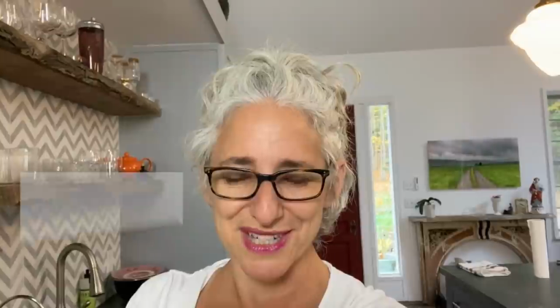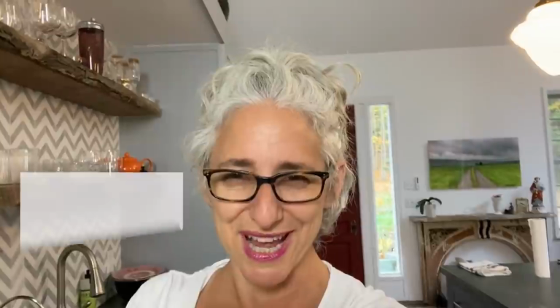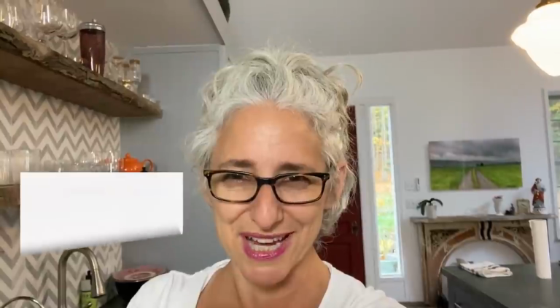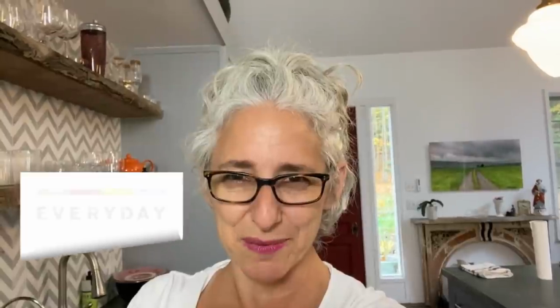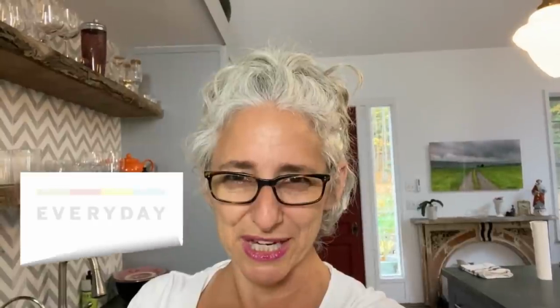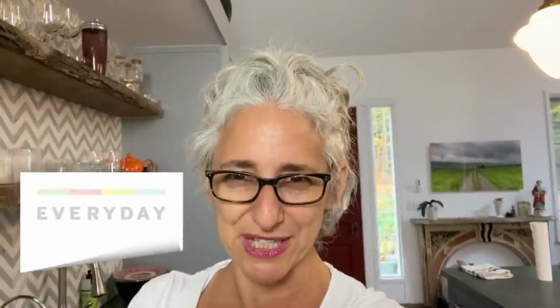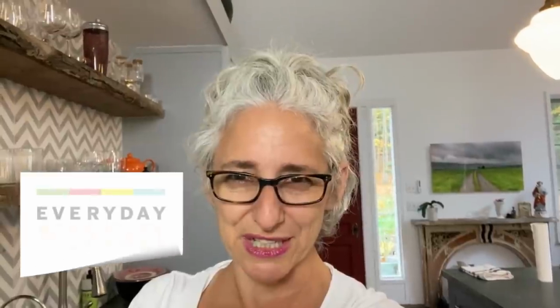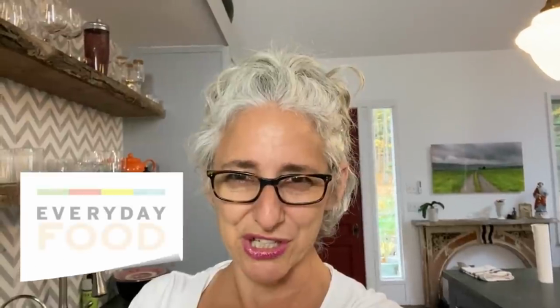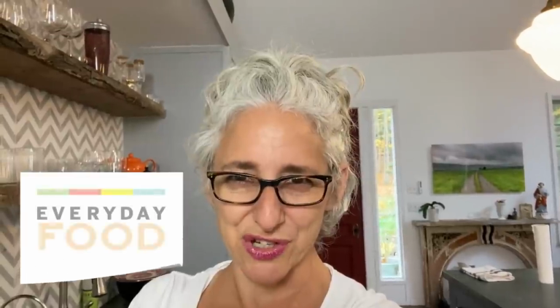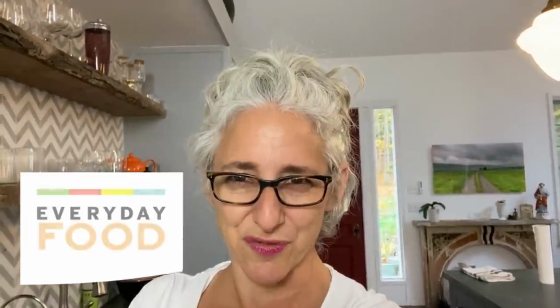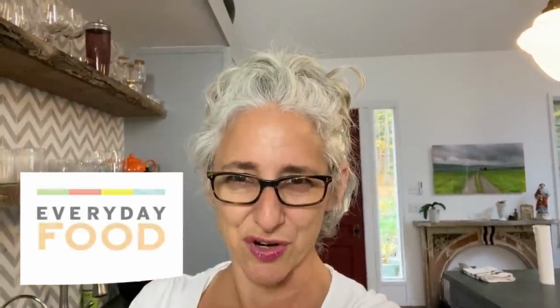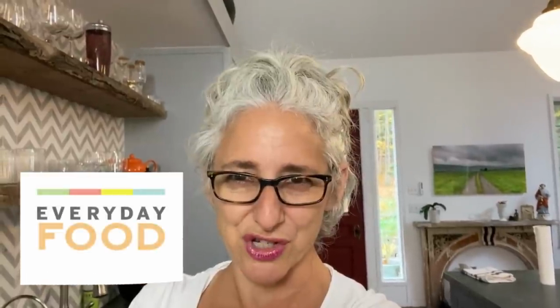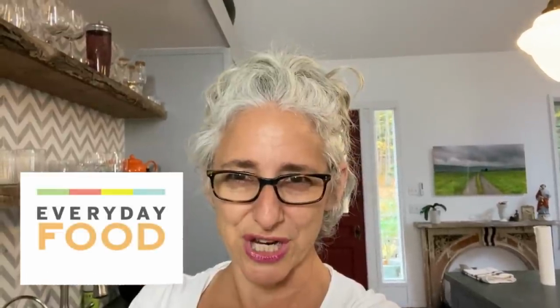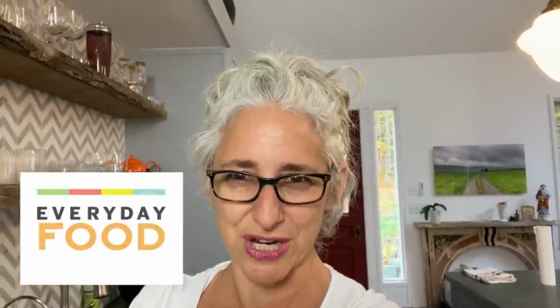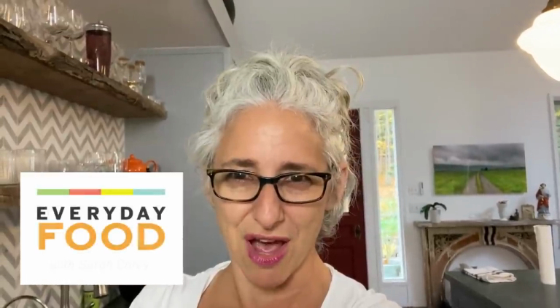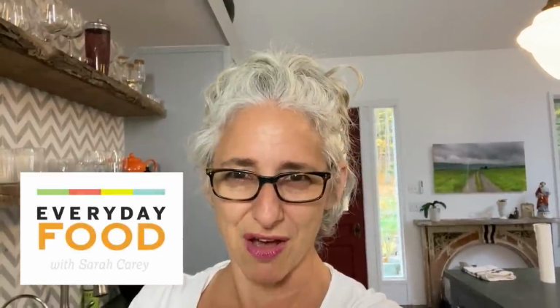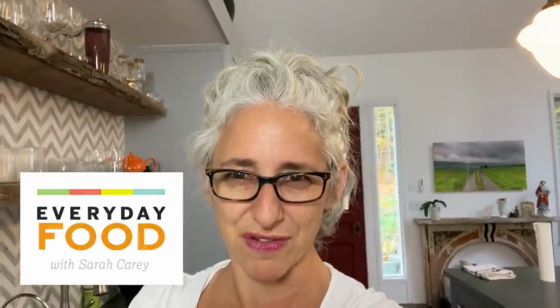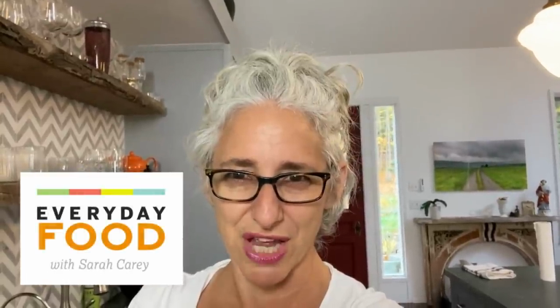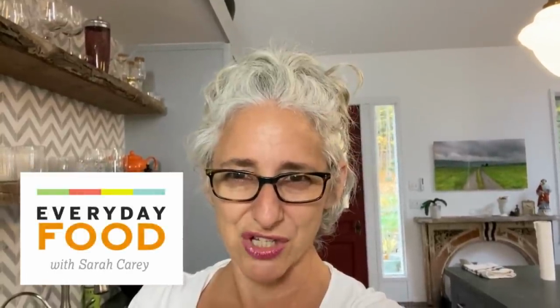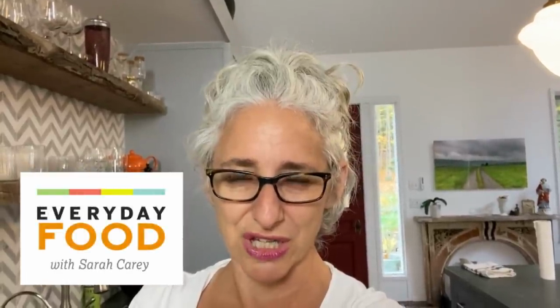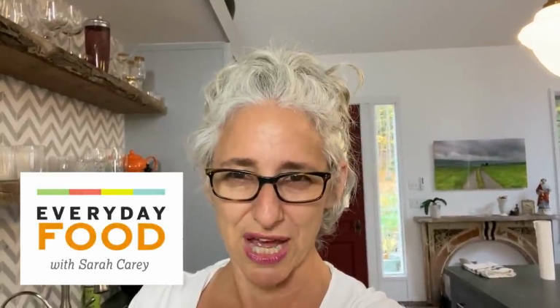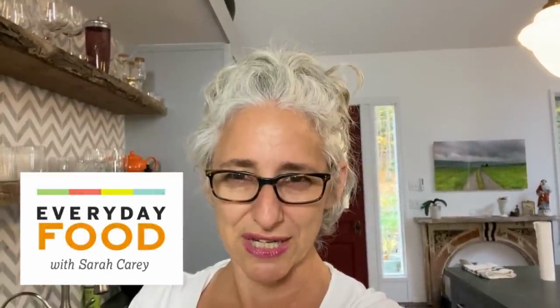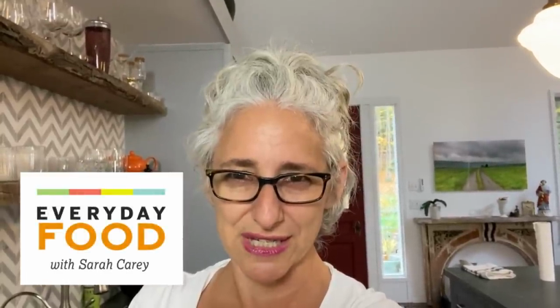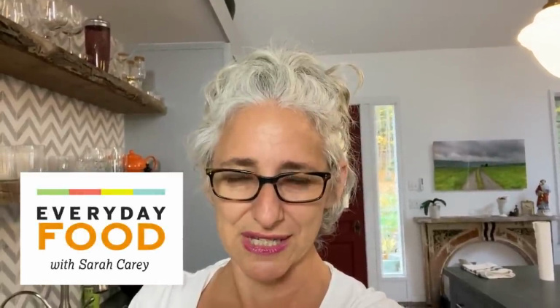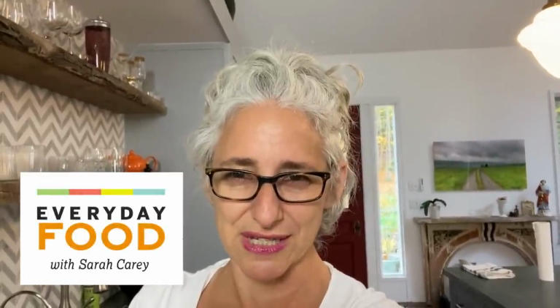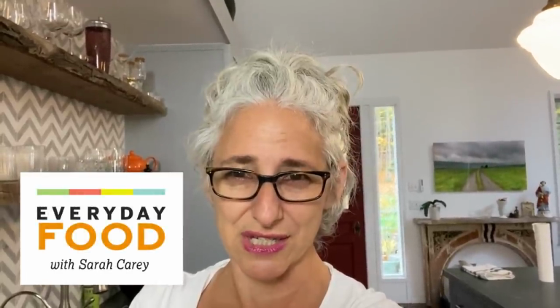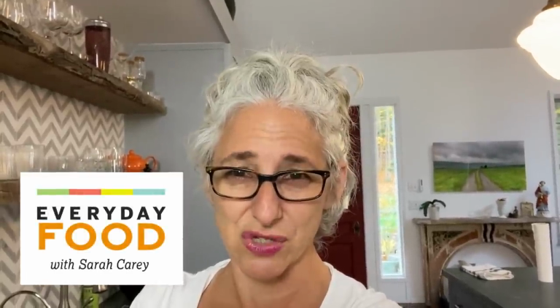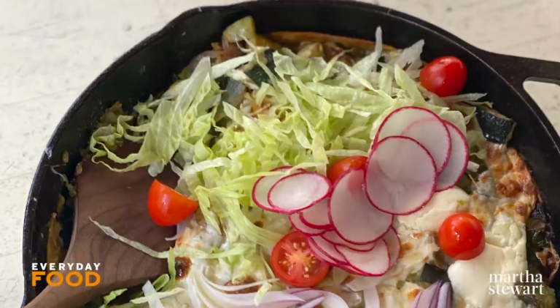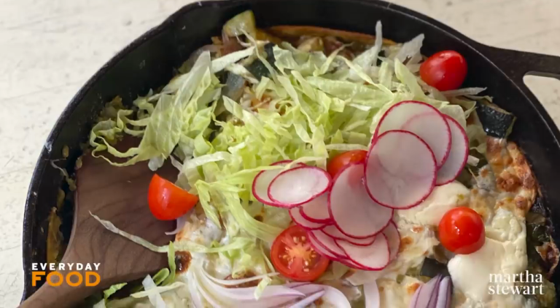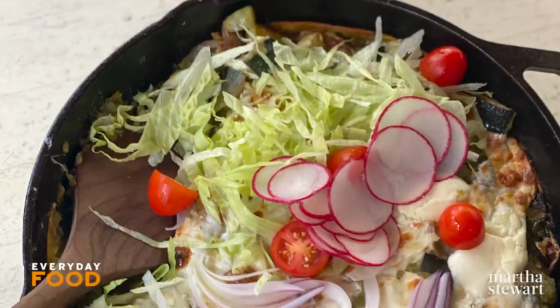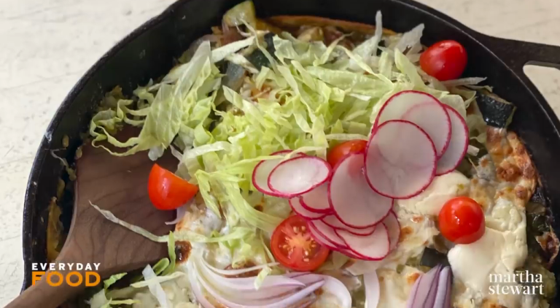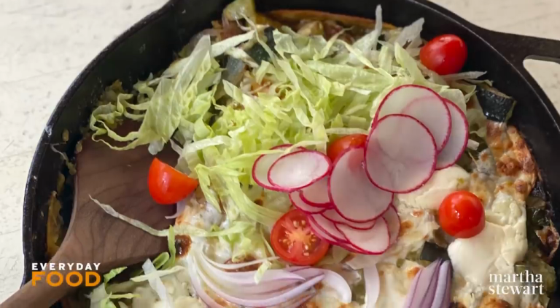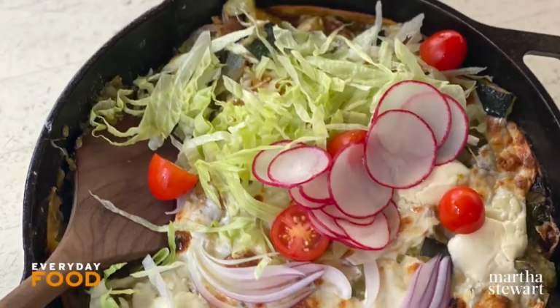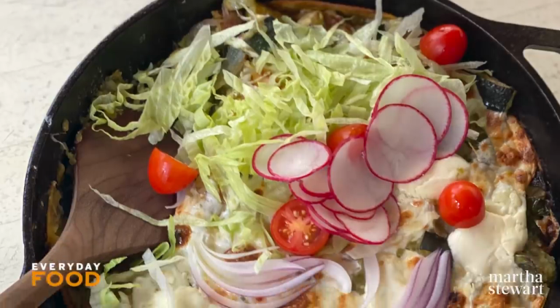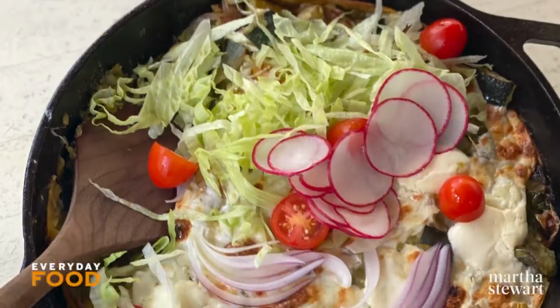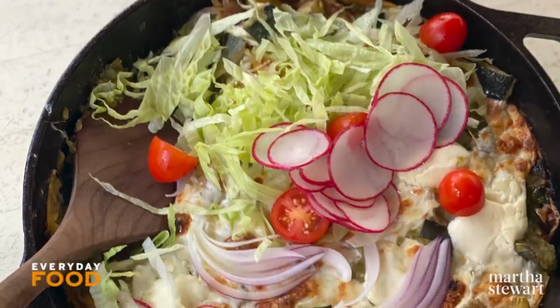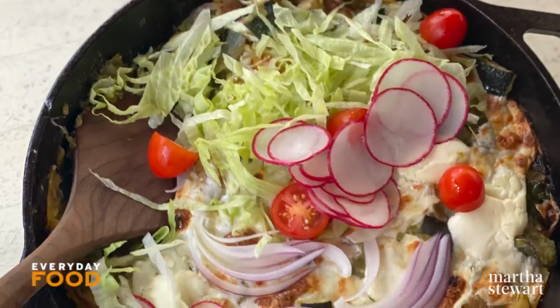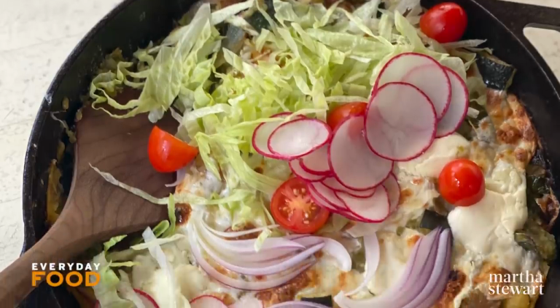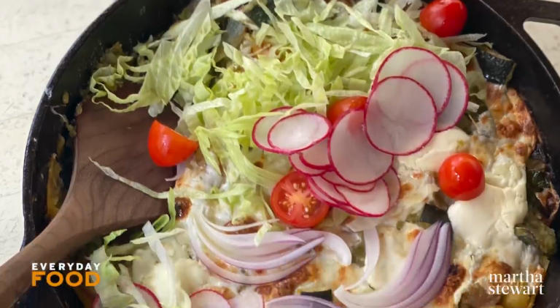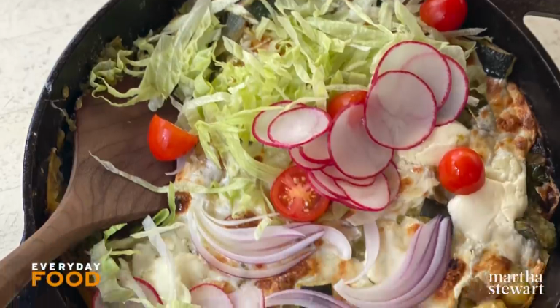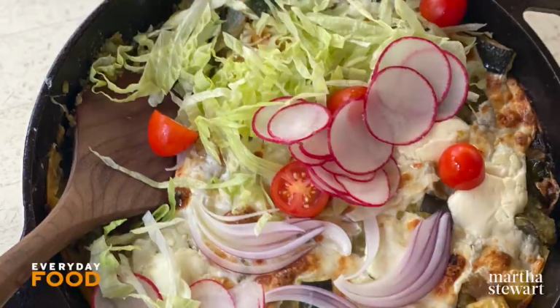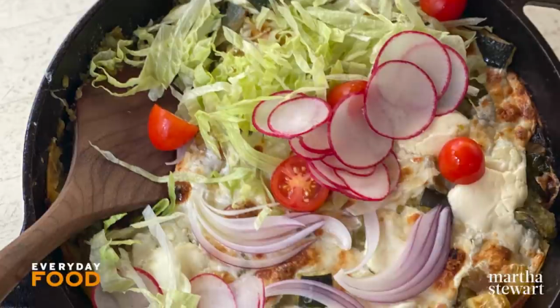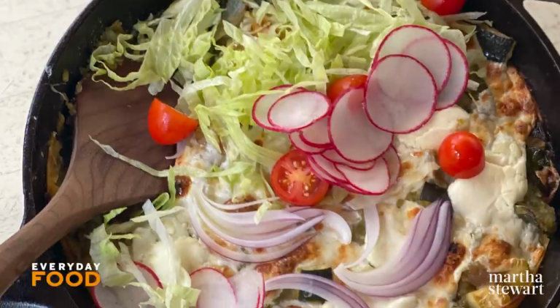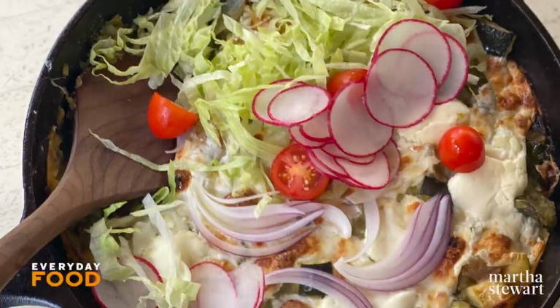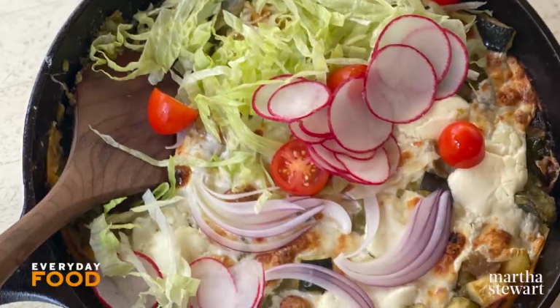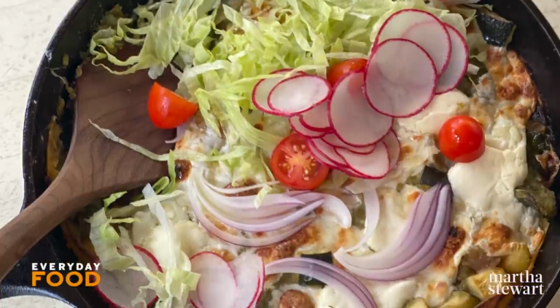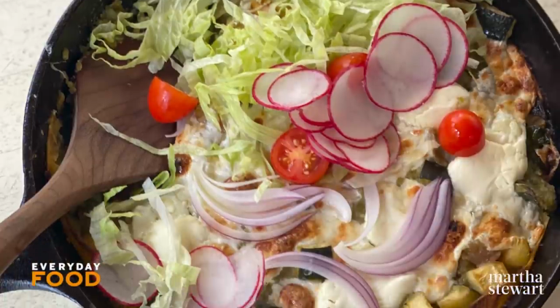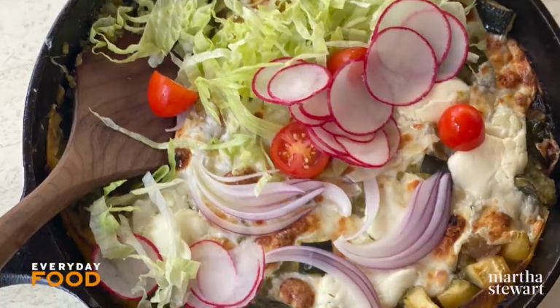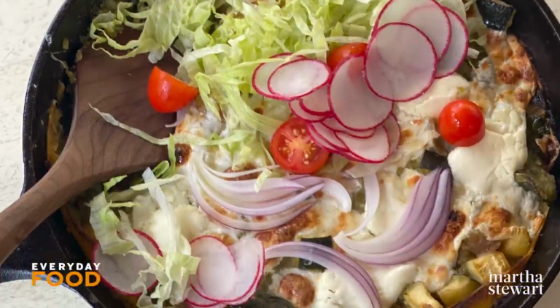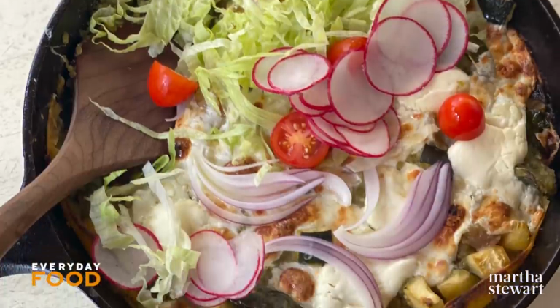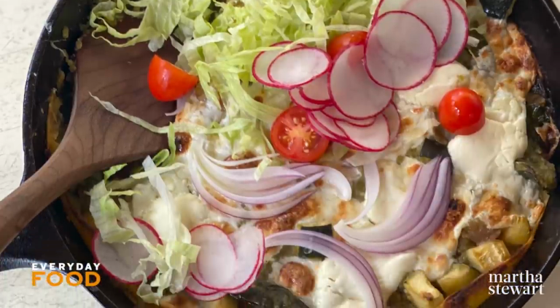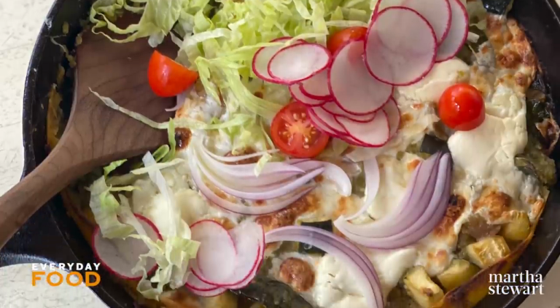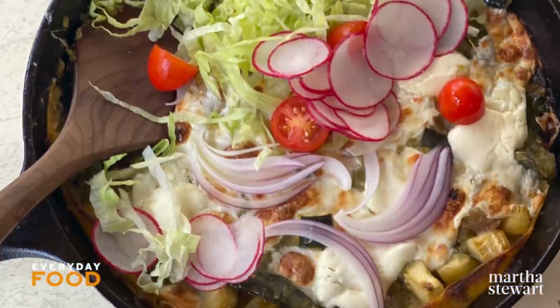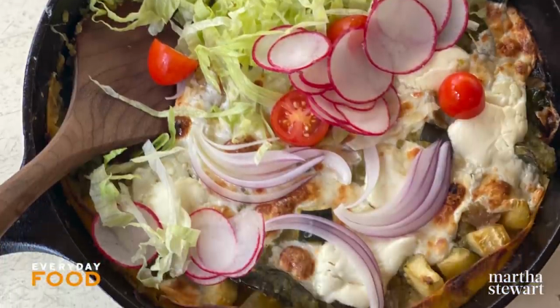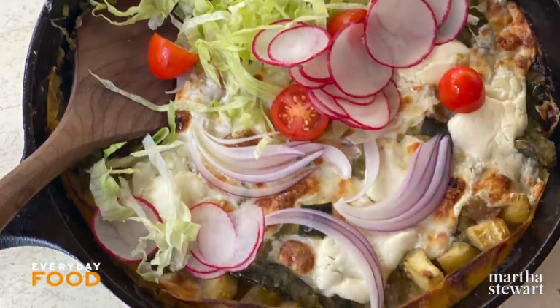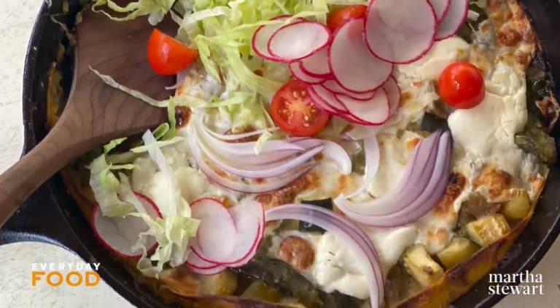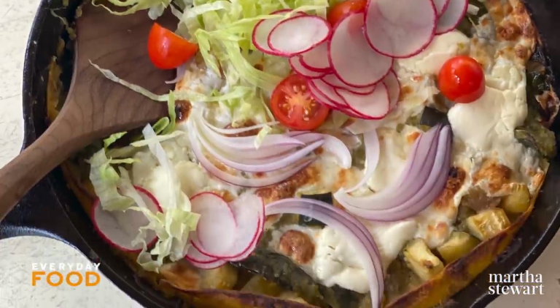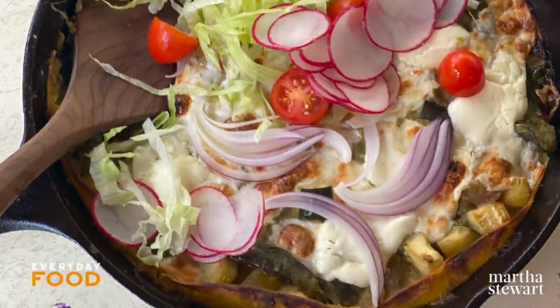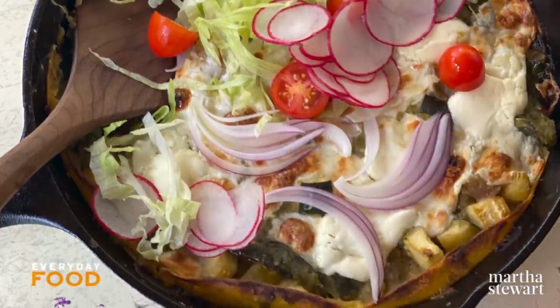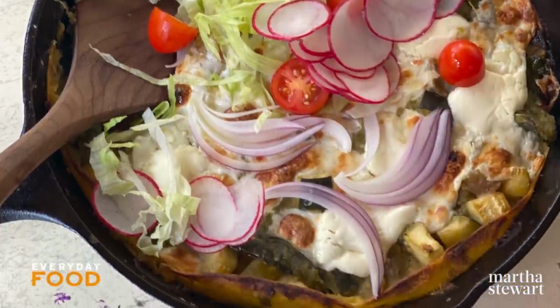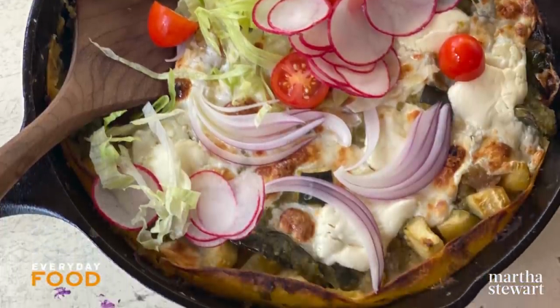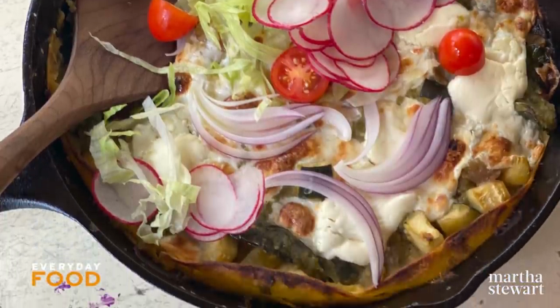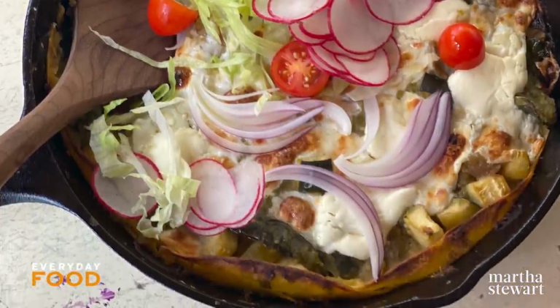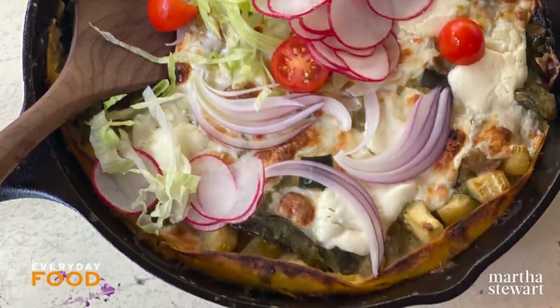Today I'm going to make a delicious version of enchiladas — a zucchini, poblano, and red pepper enchilada suizas.